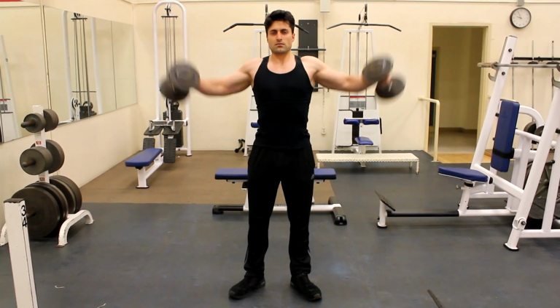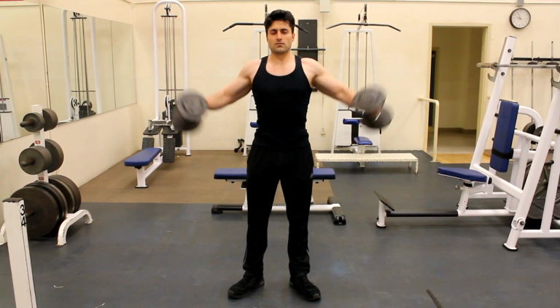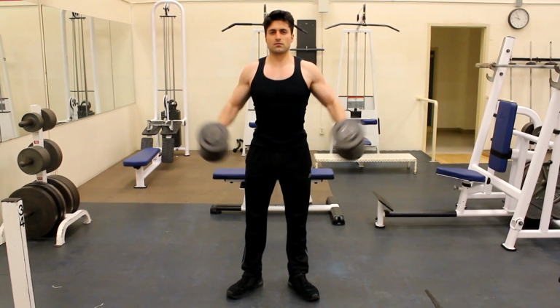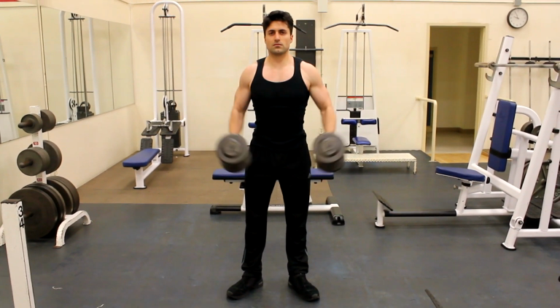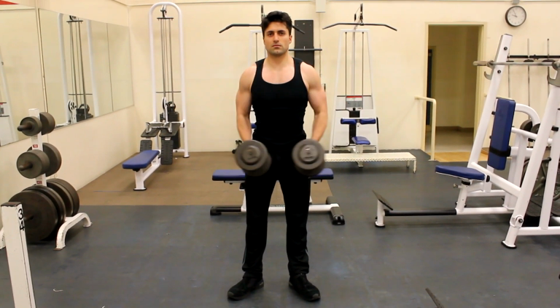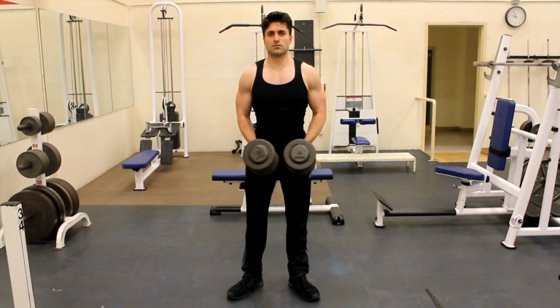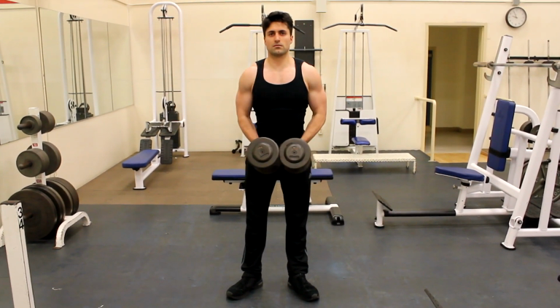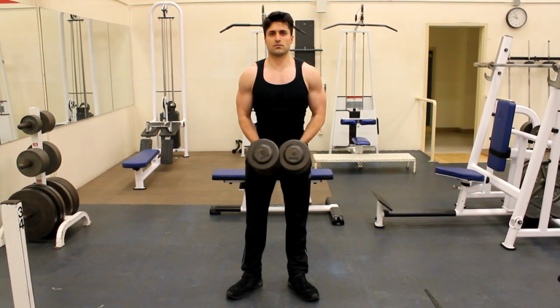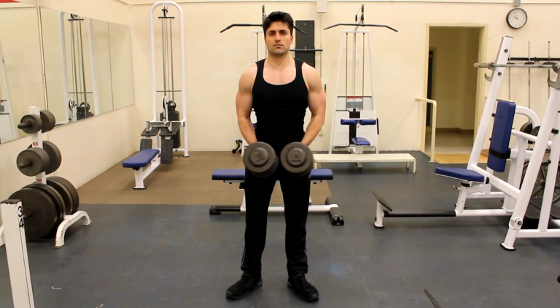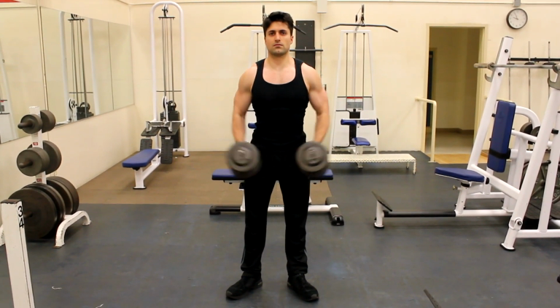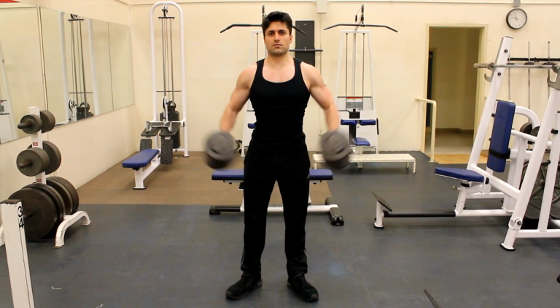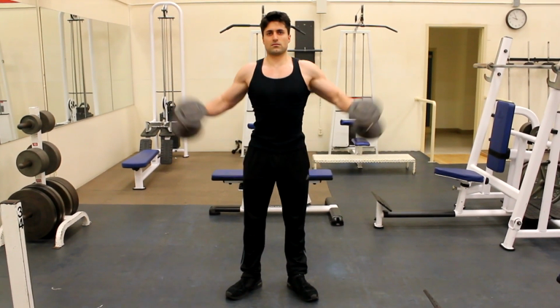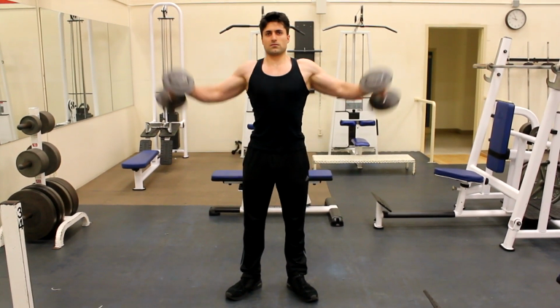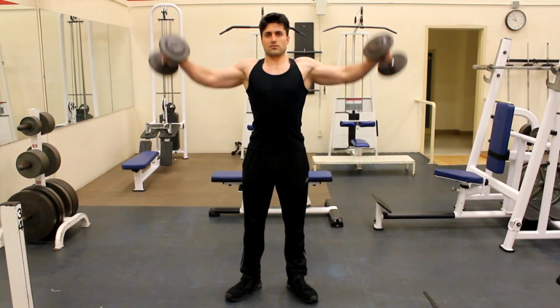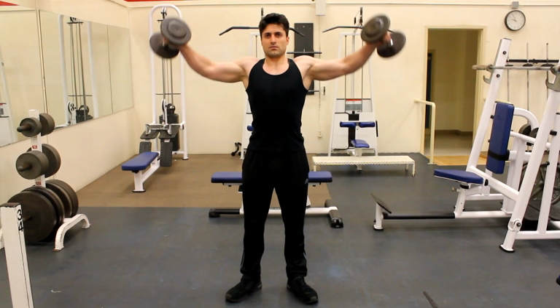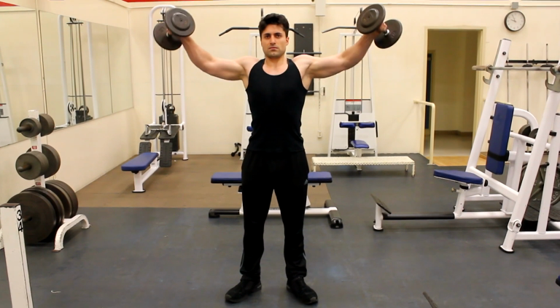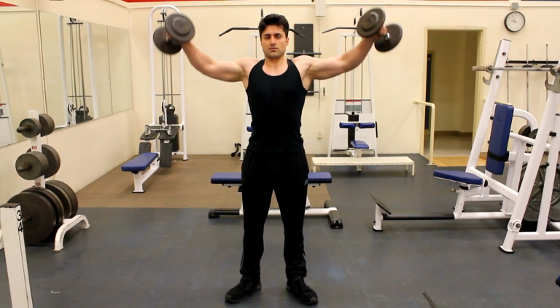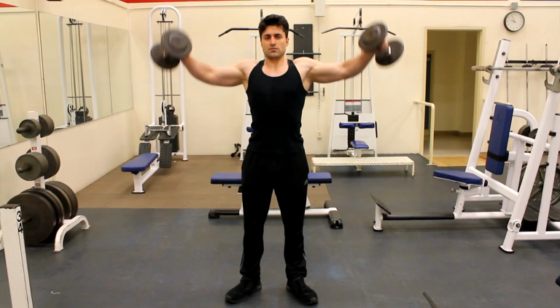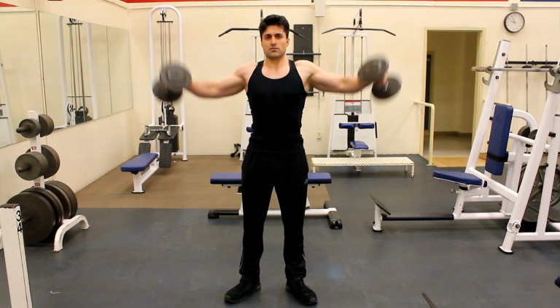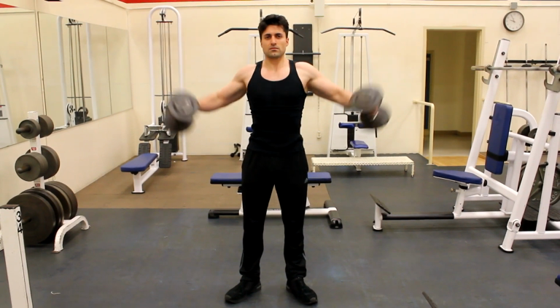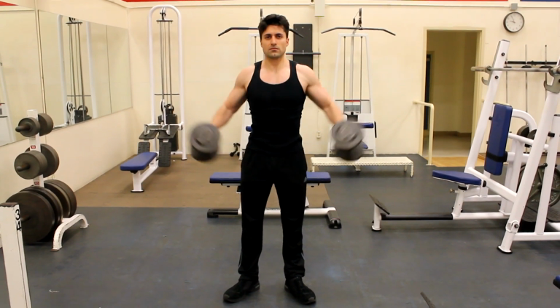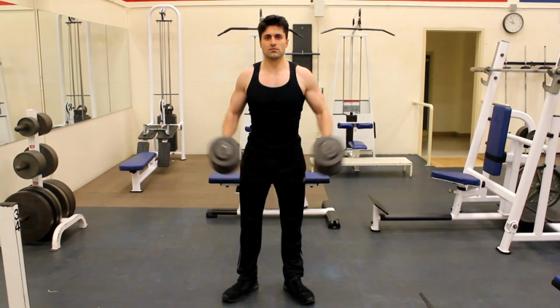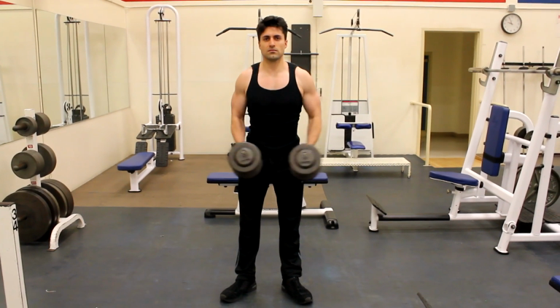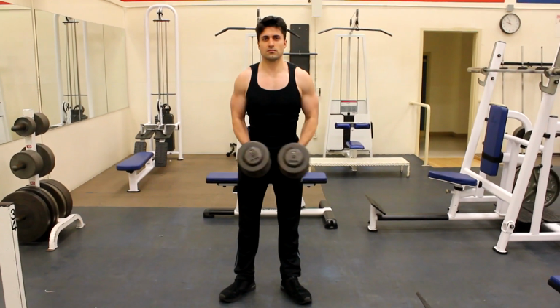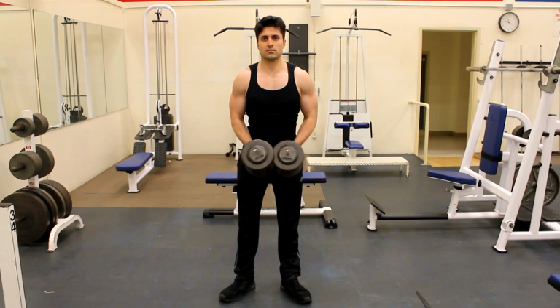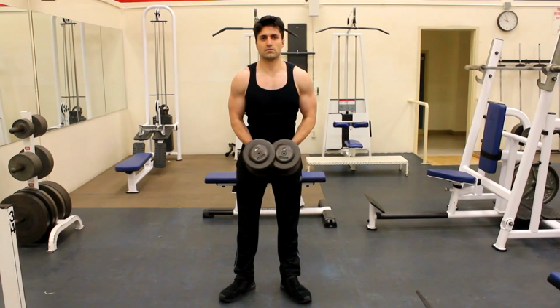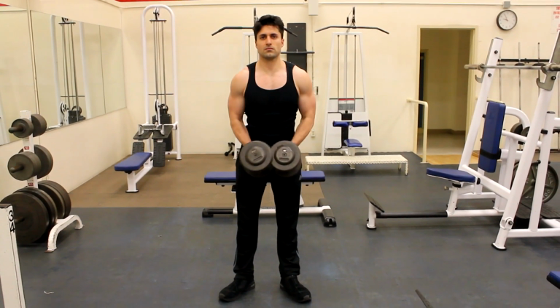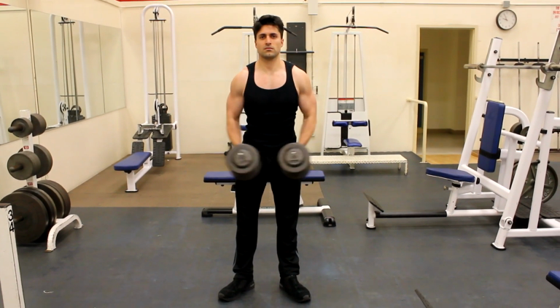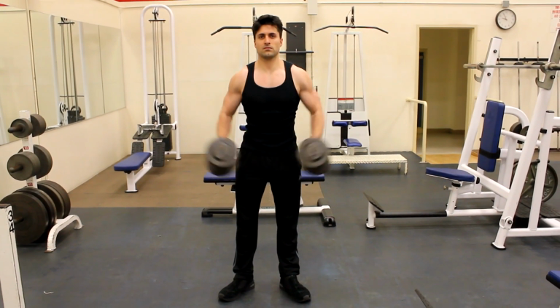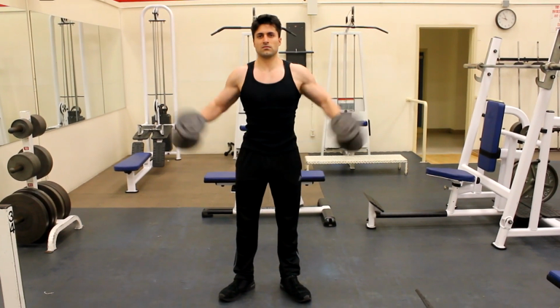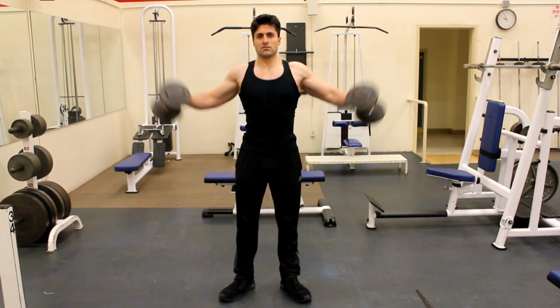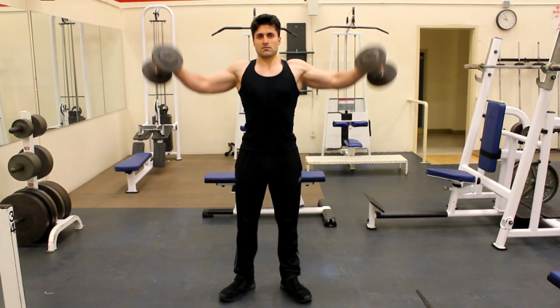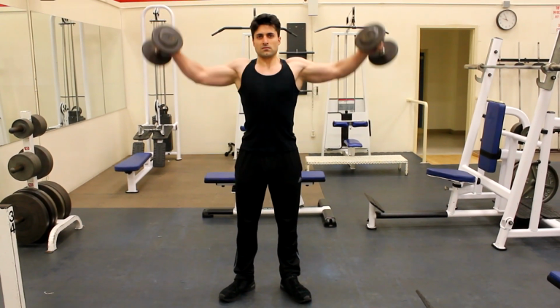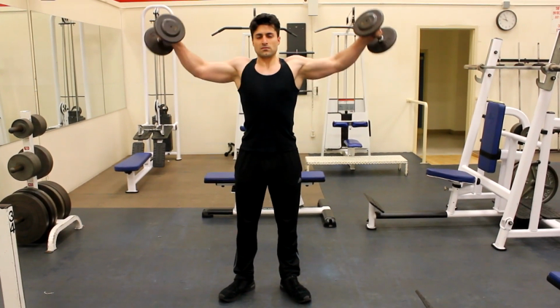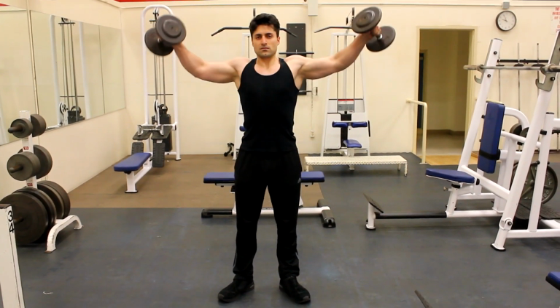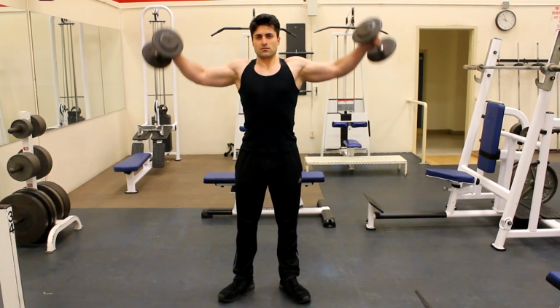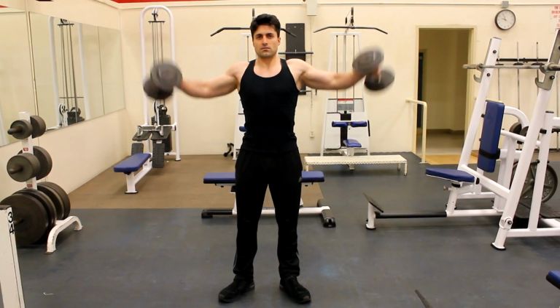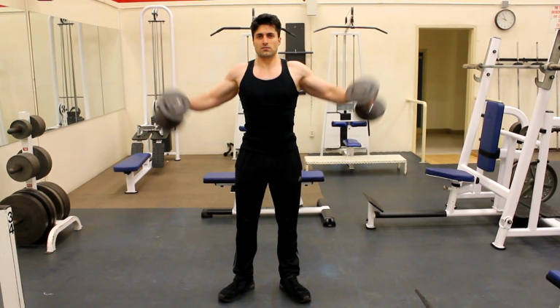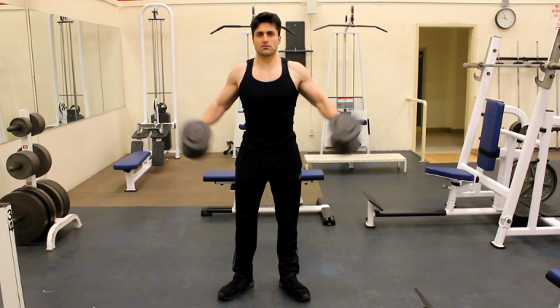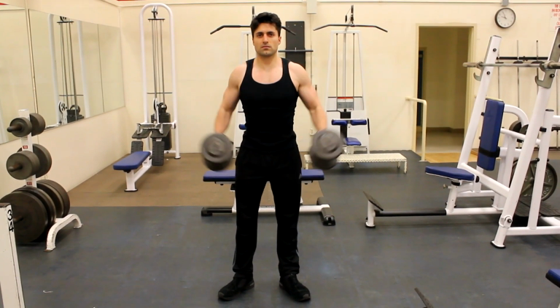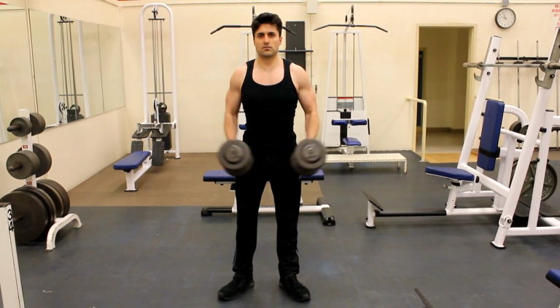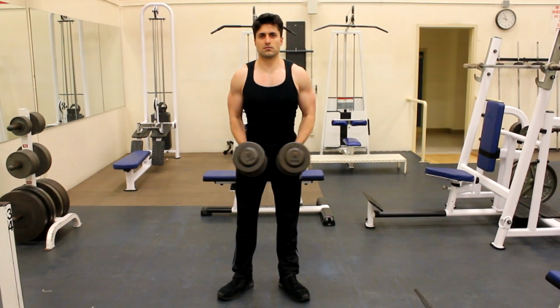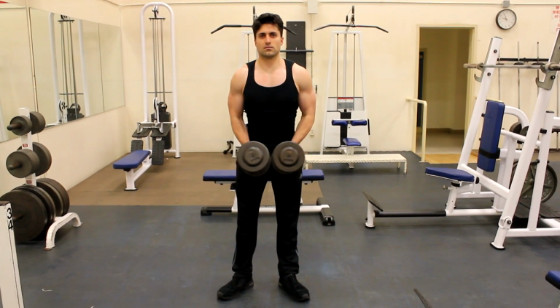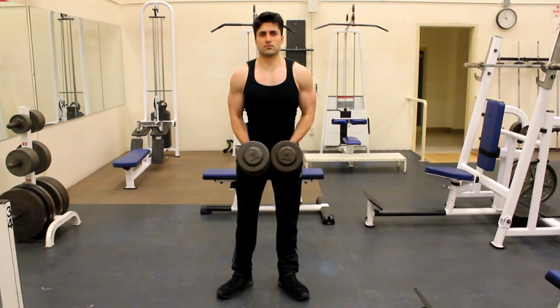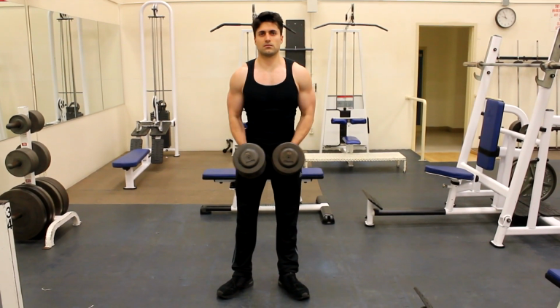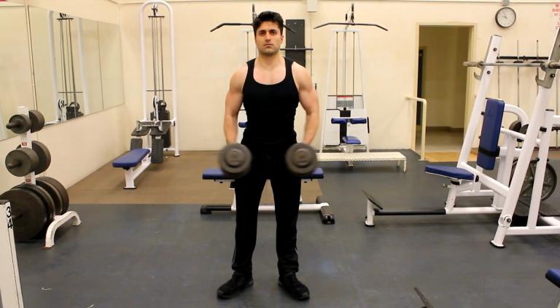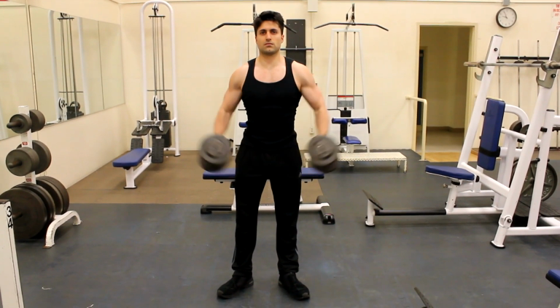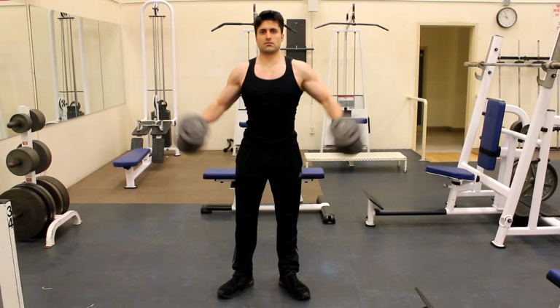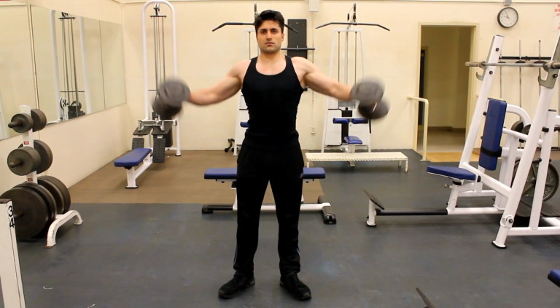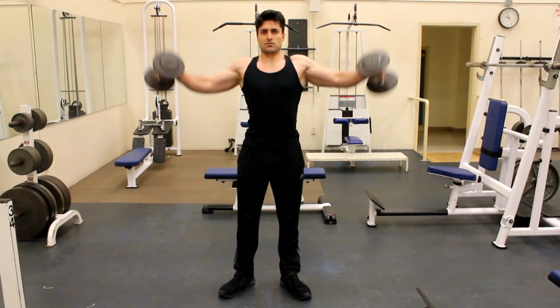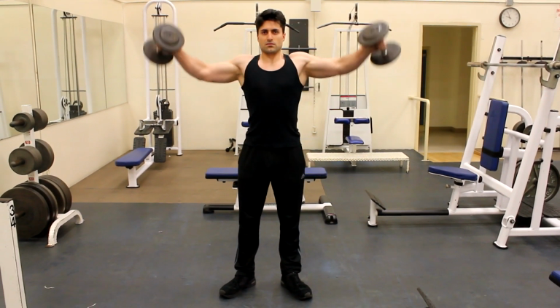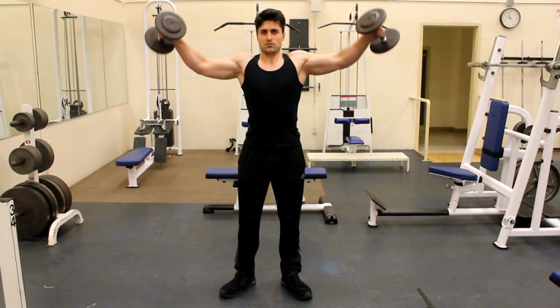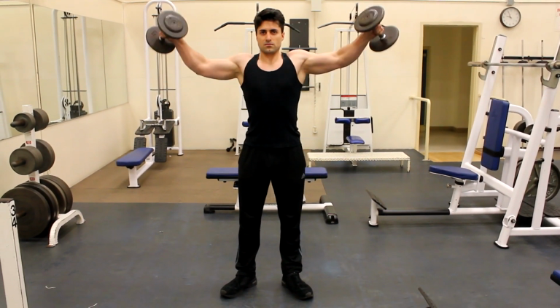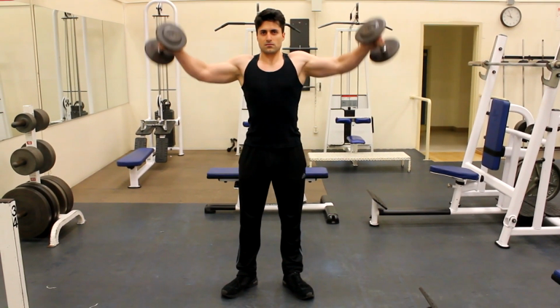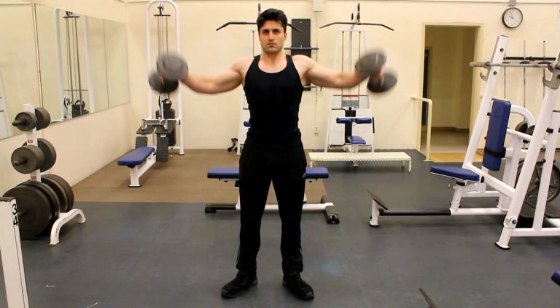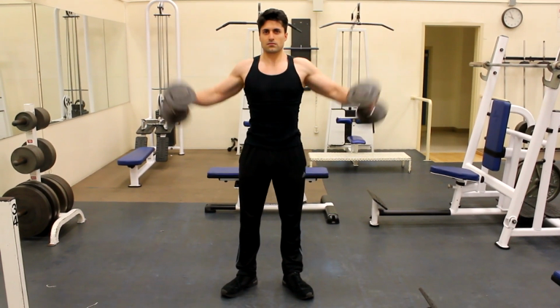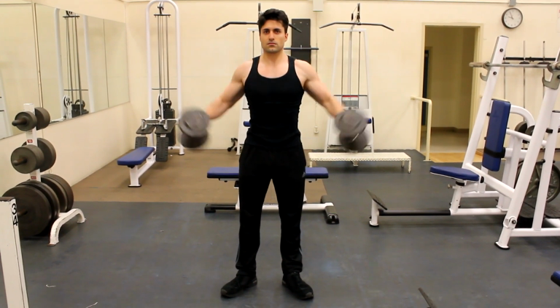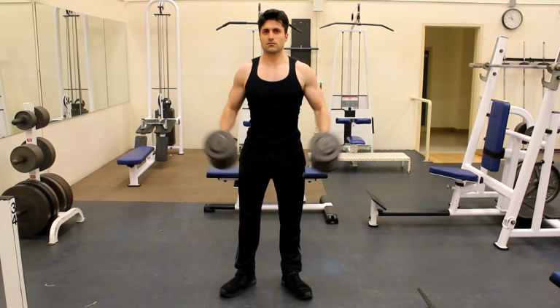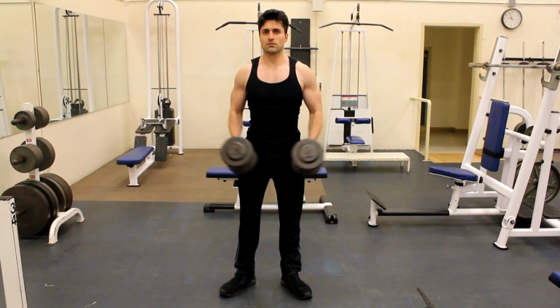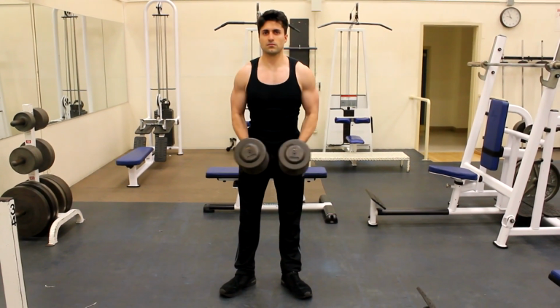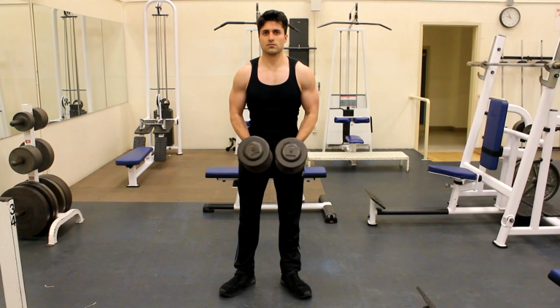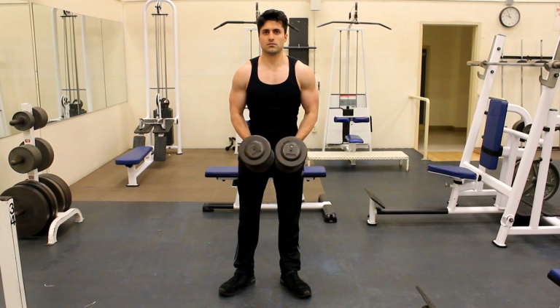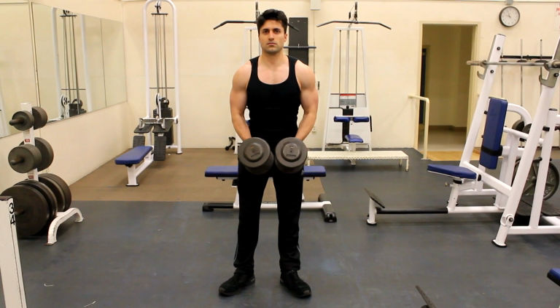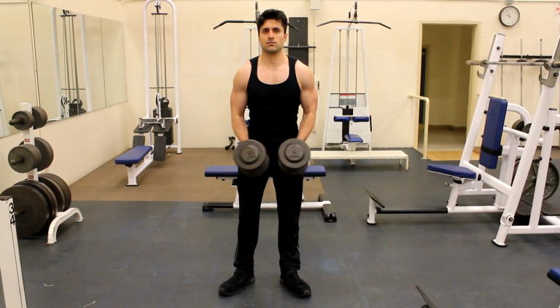Do not use momentum from previous reps to swing the weight up. Lift the weights up with the strength of your deltoids. Do not rock the weights back and forth.